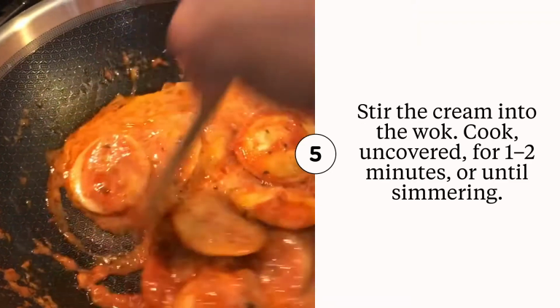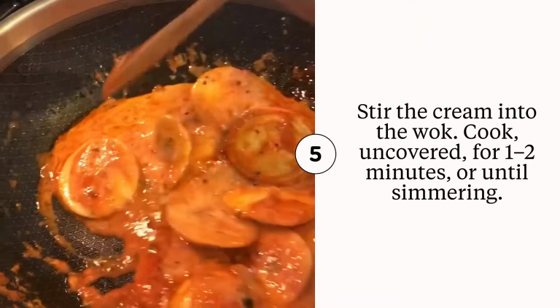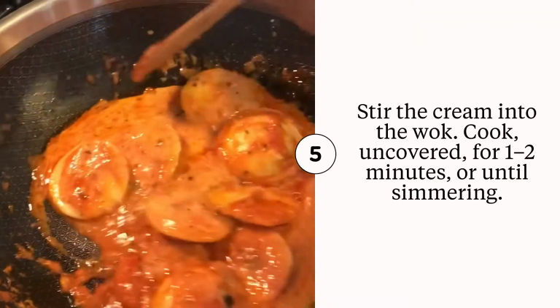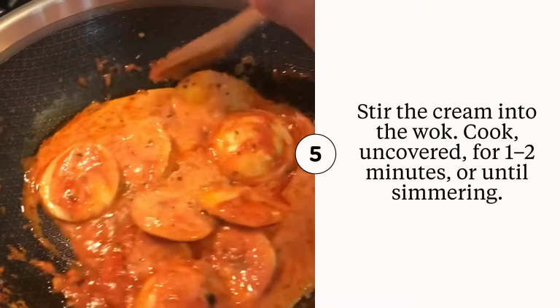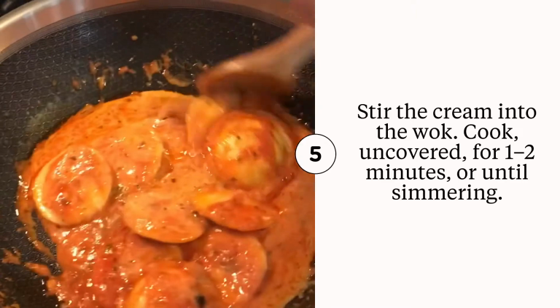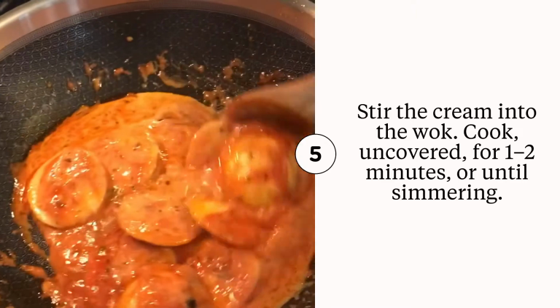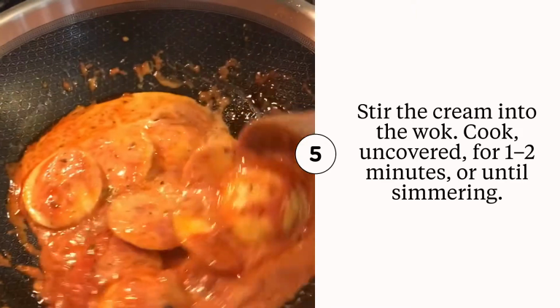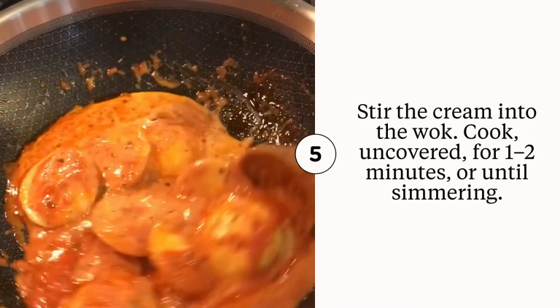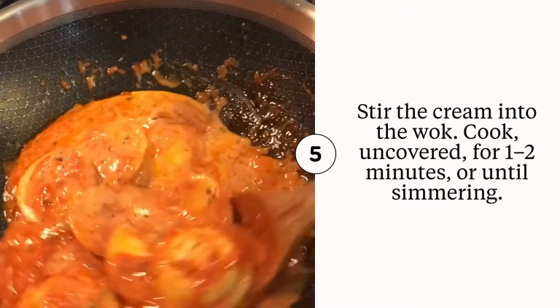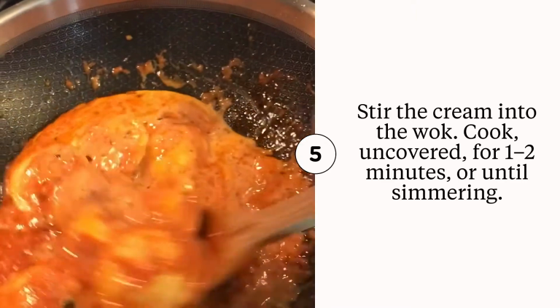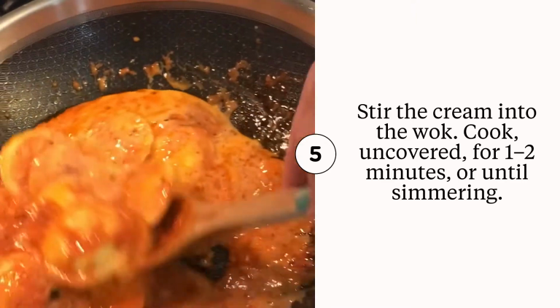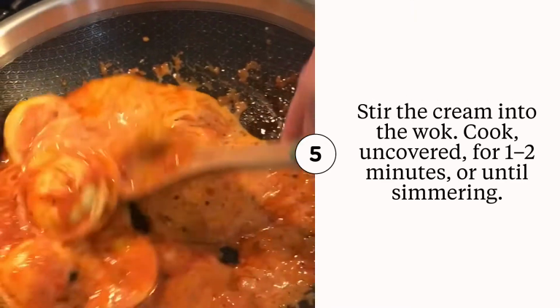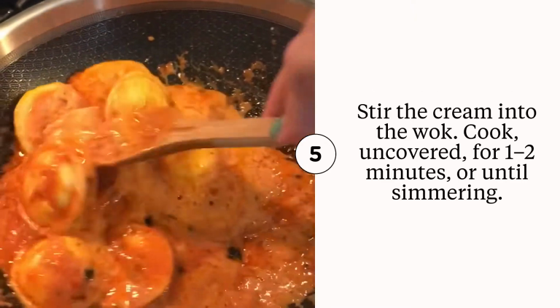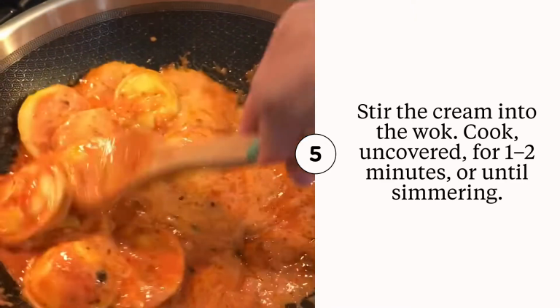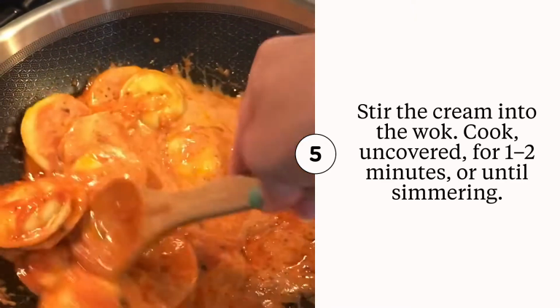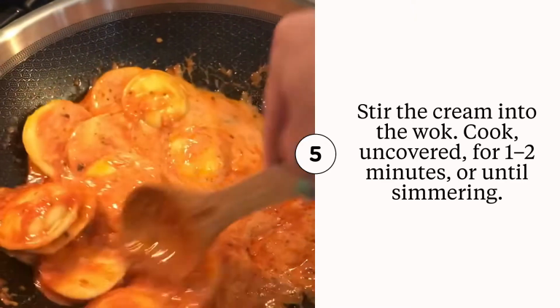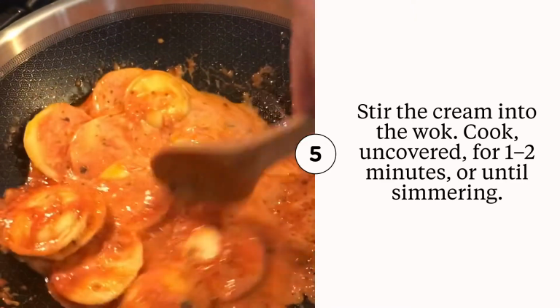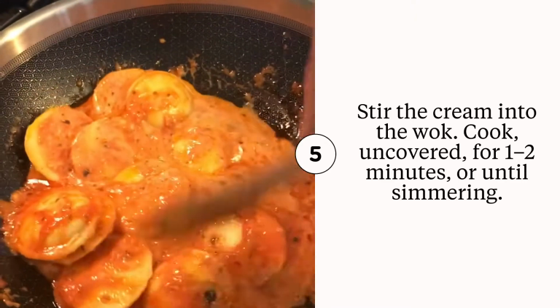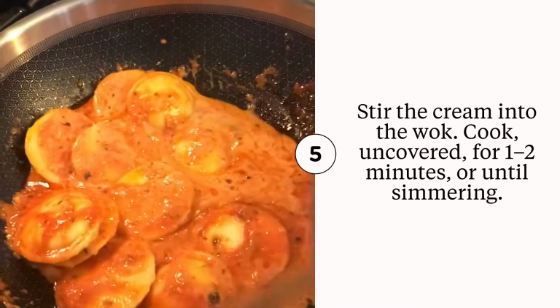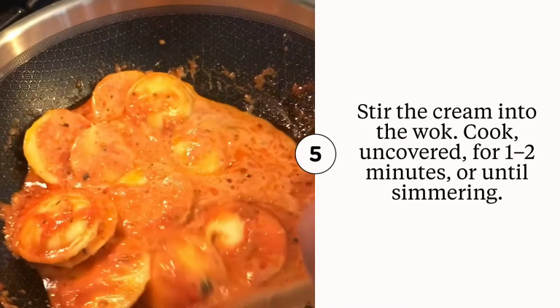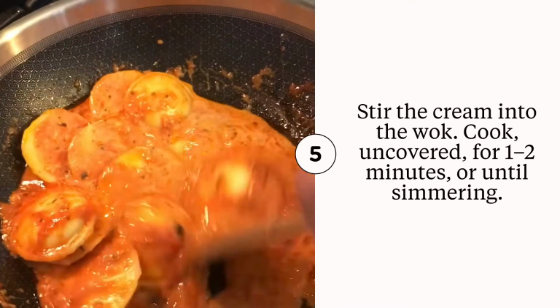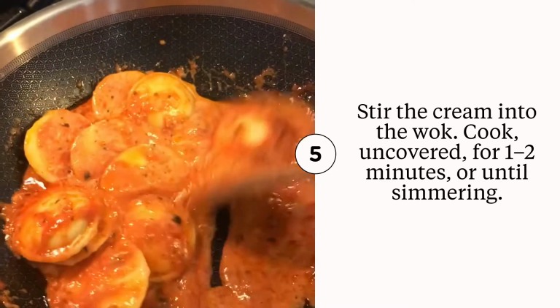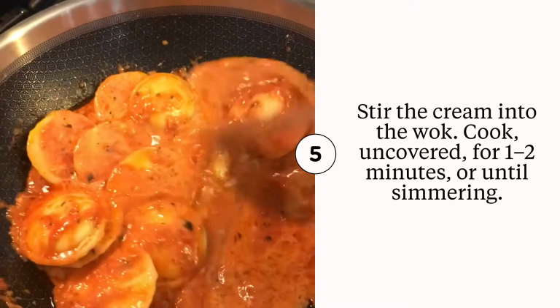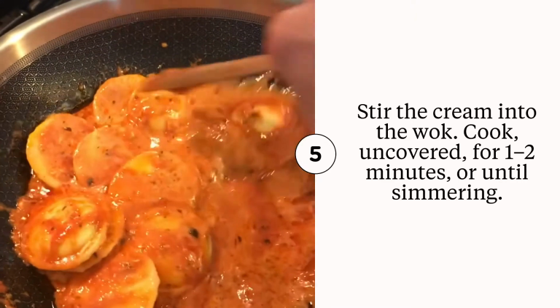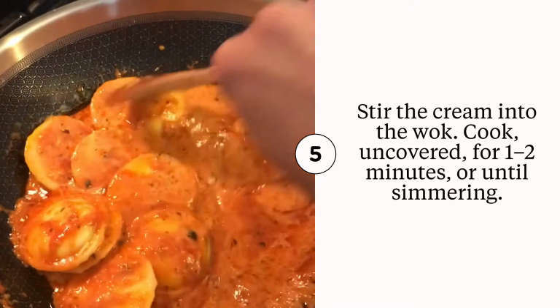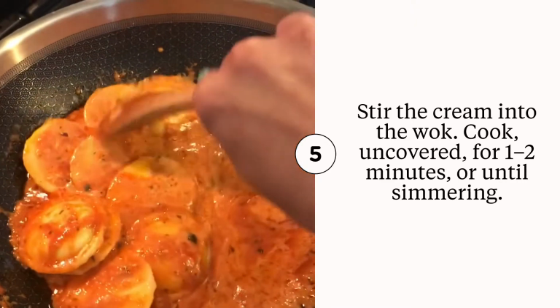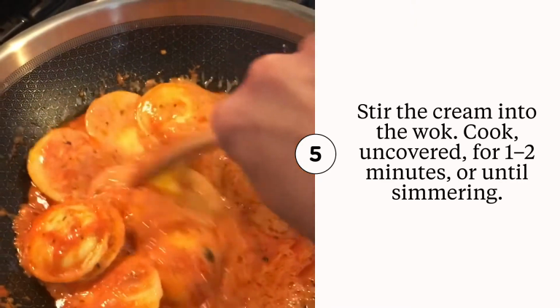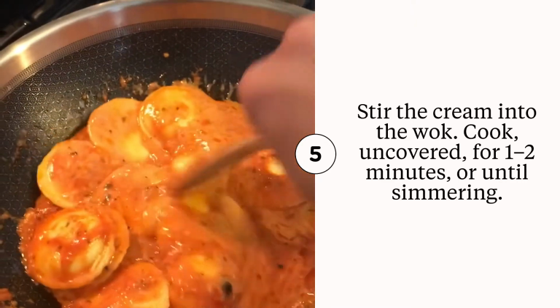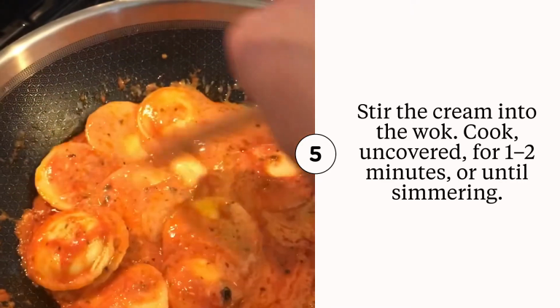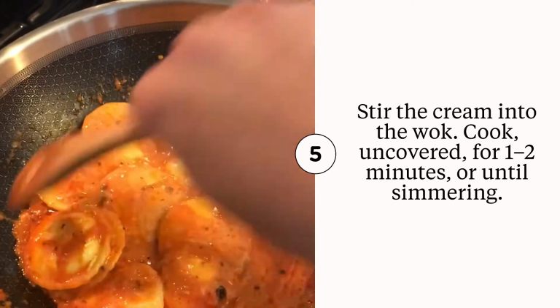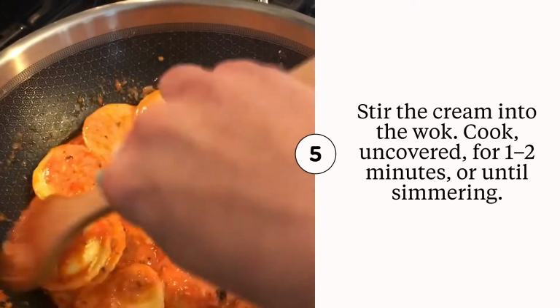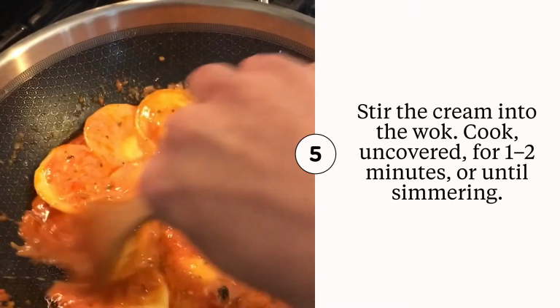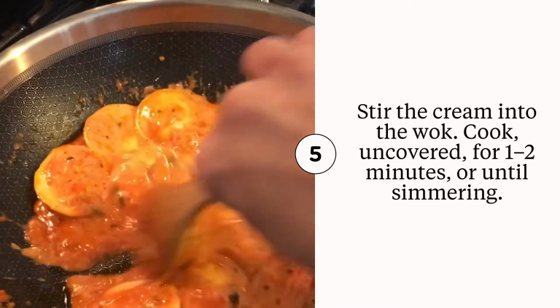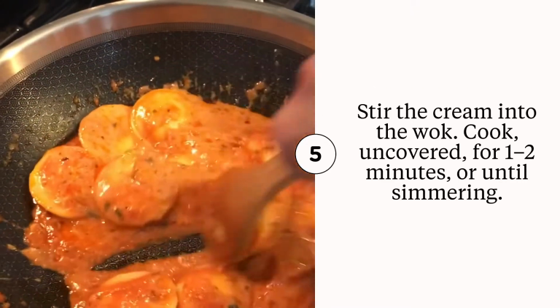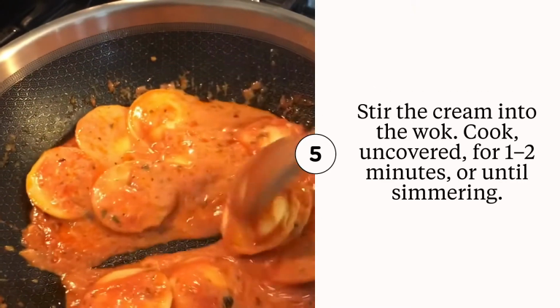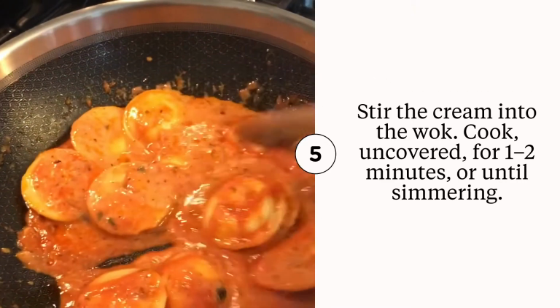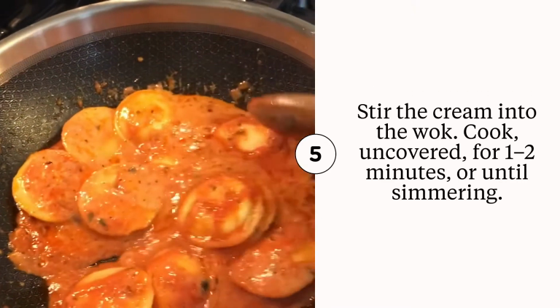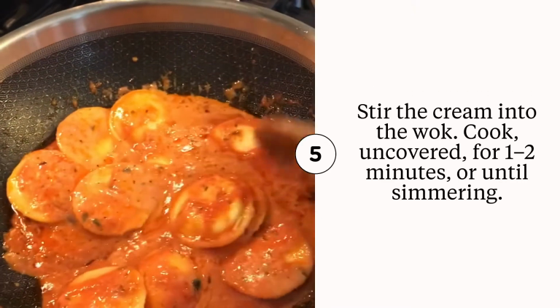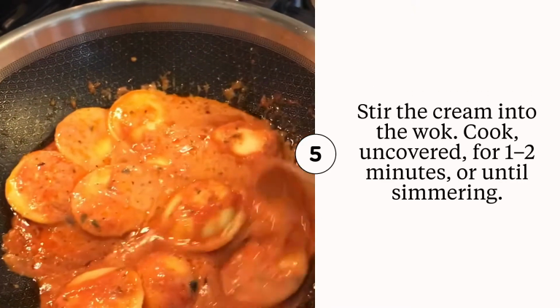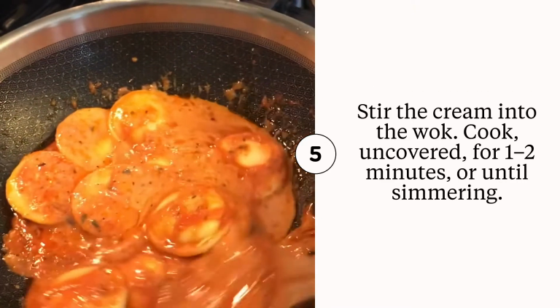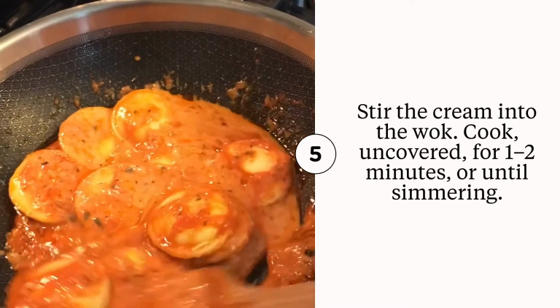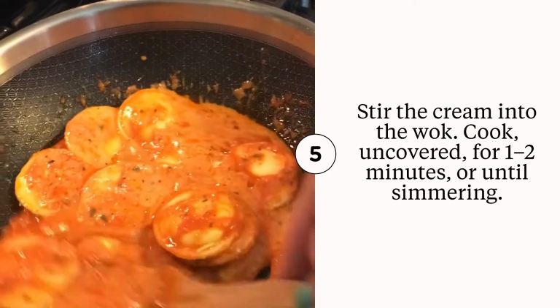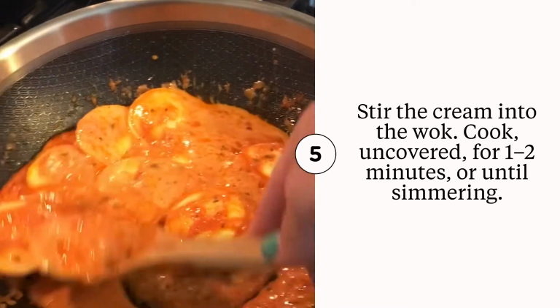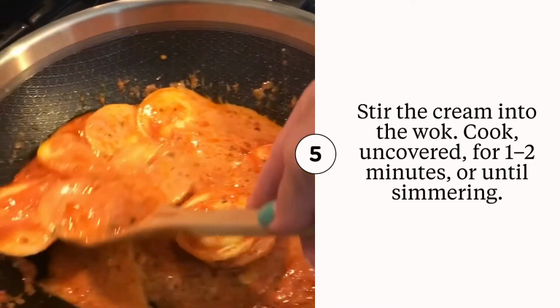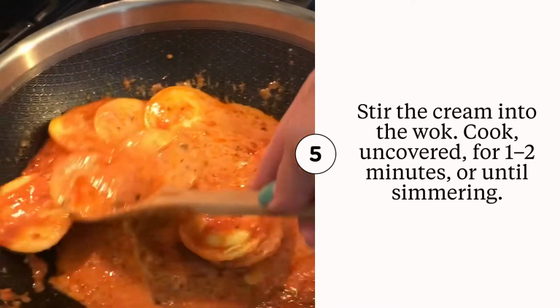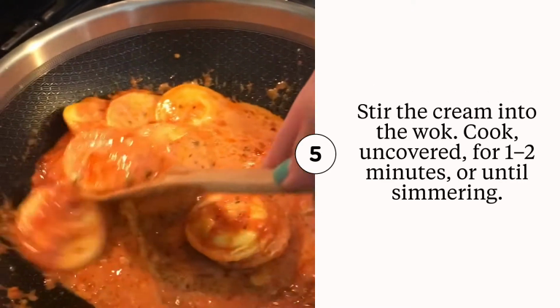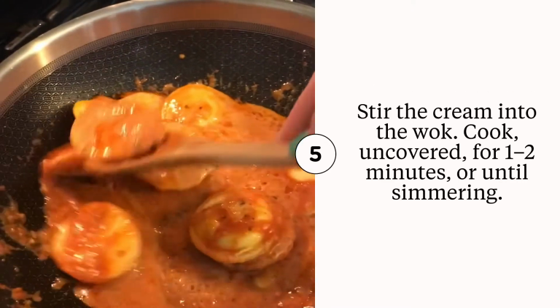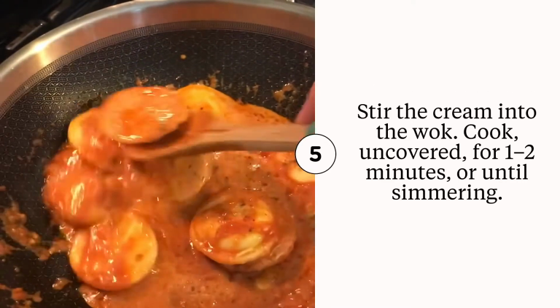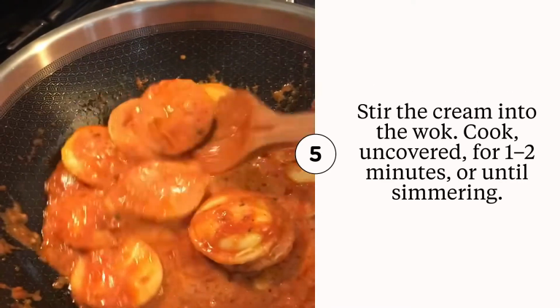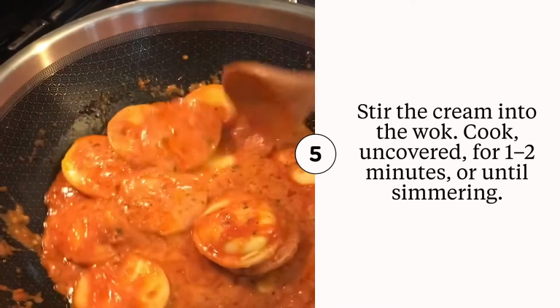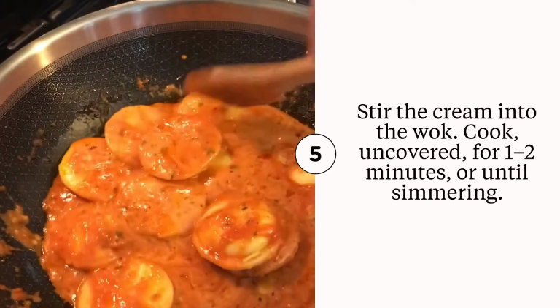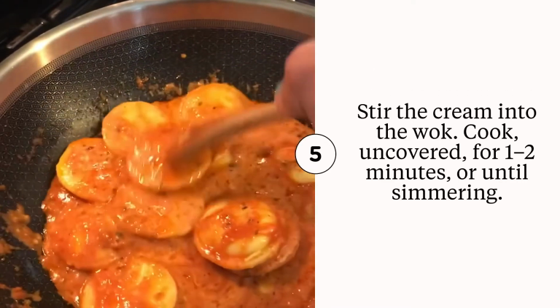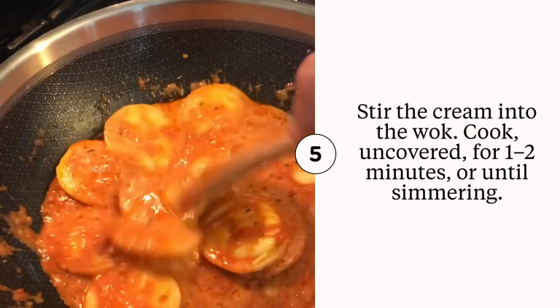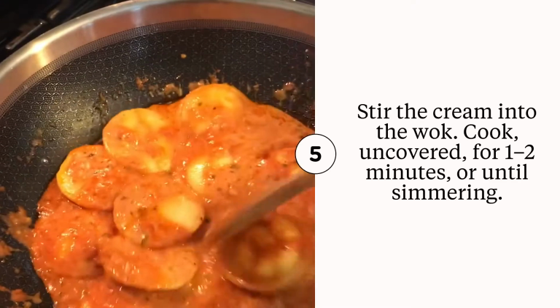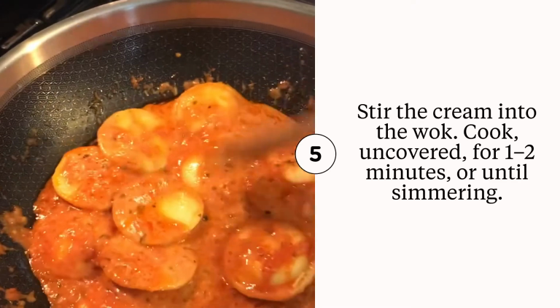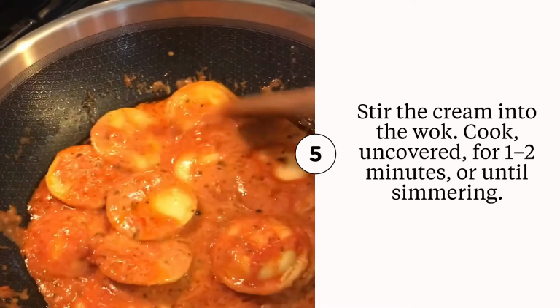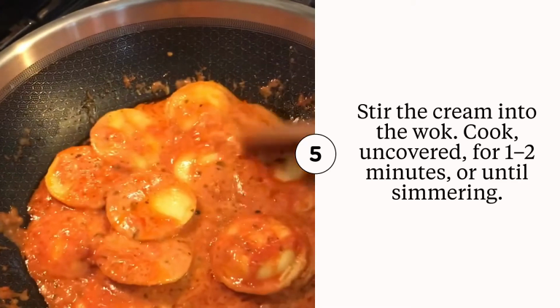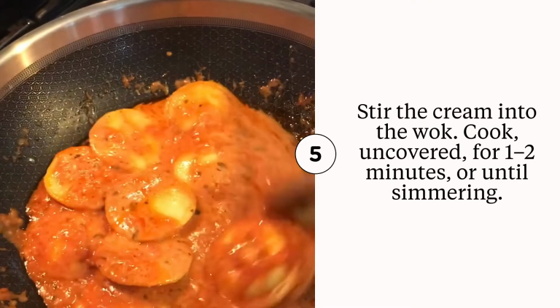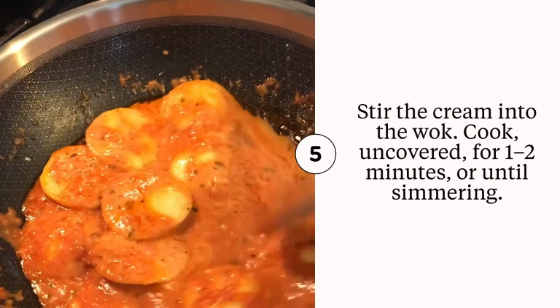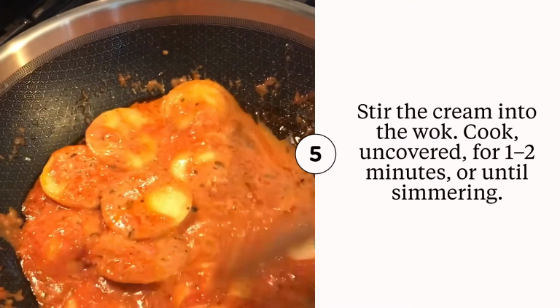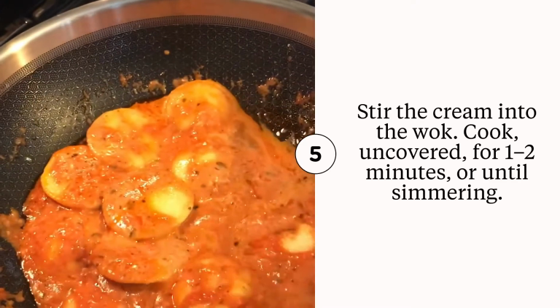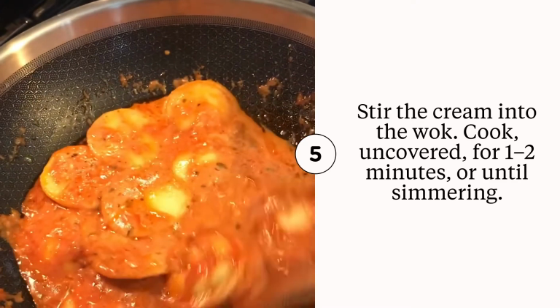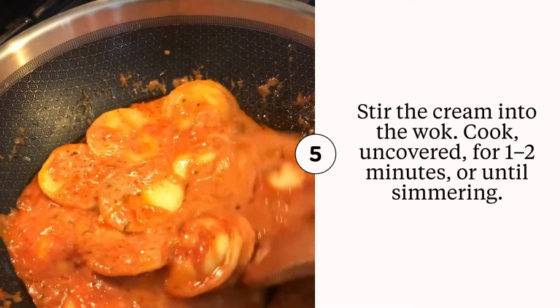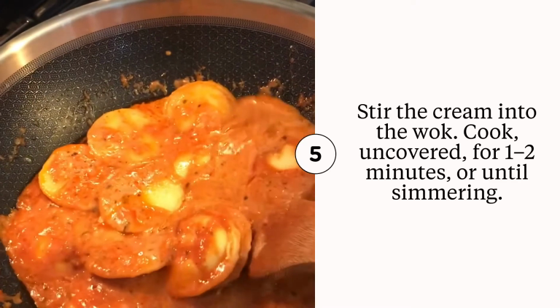Look at these high sides on this ravioli pan. That is what makes the wok good for making a skillet ravioli.